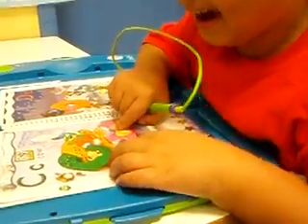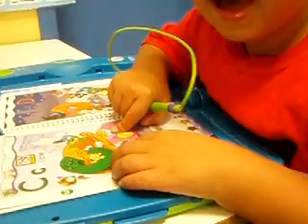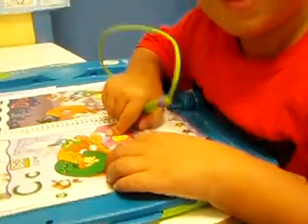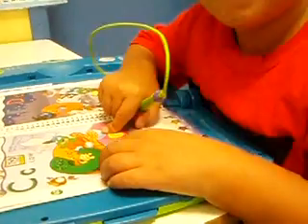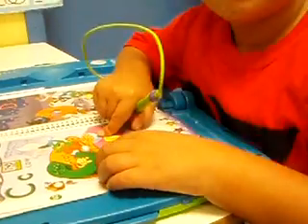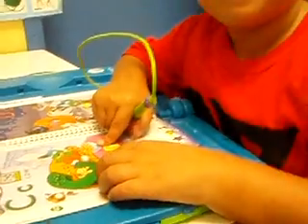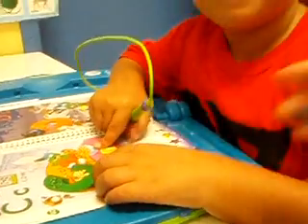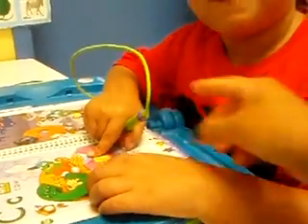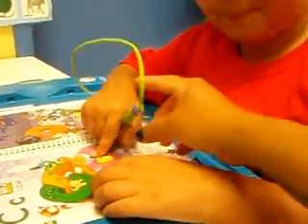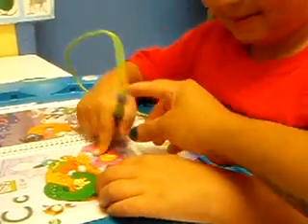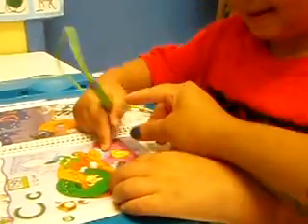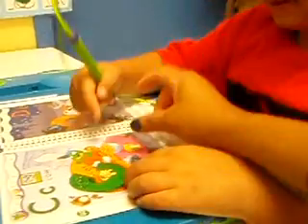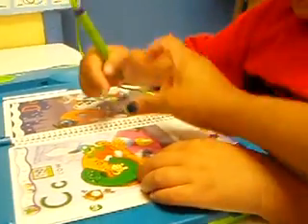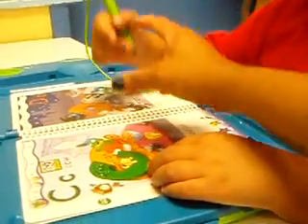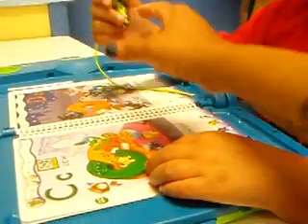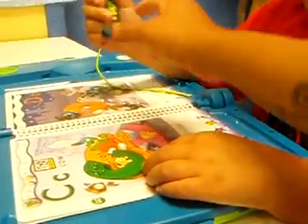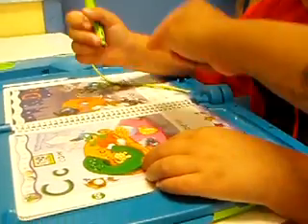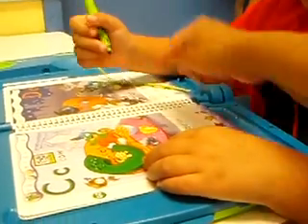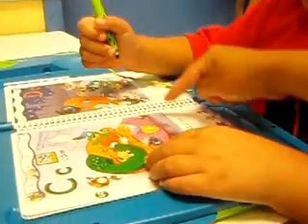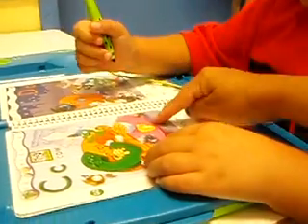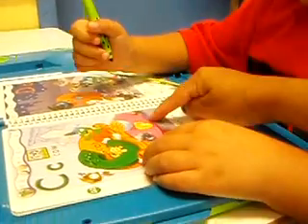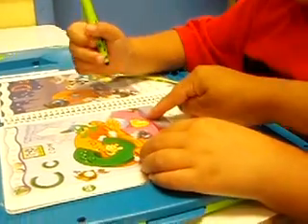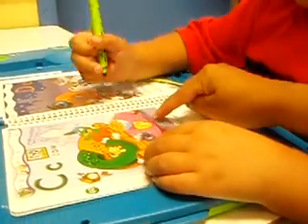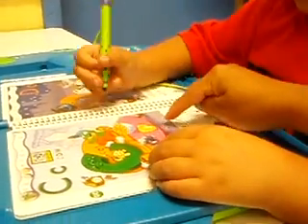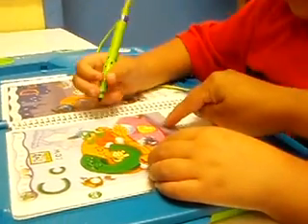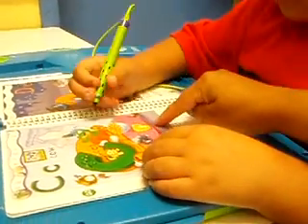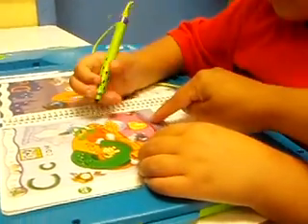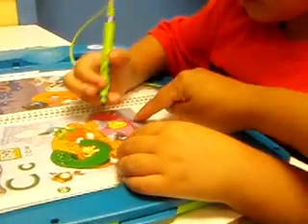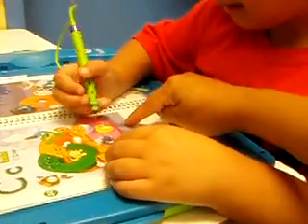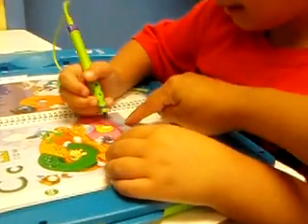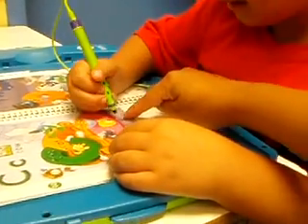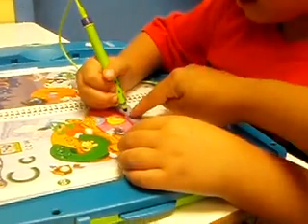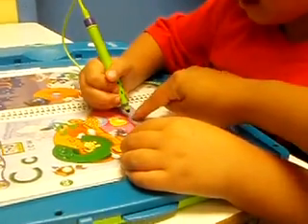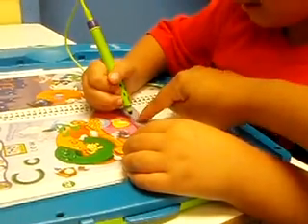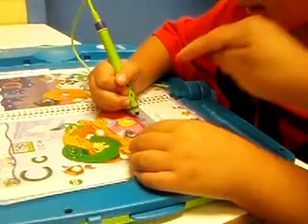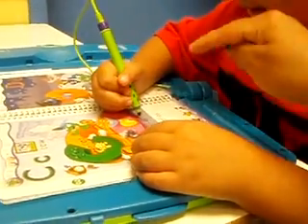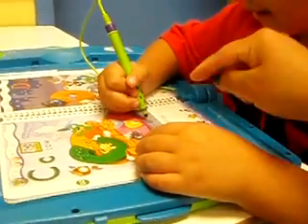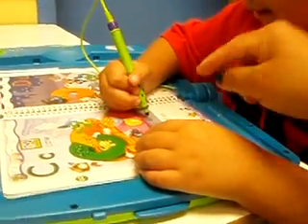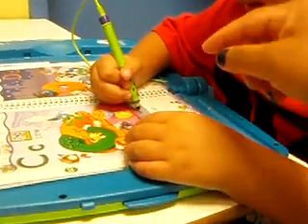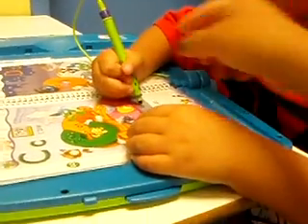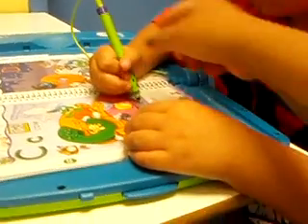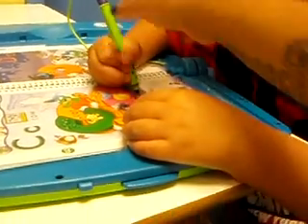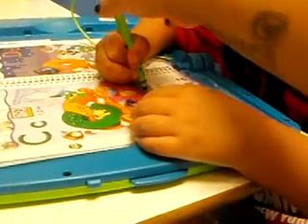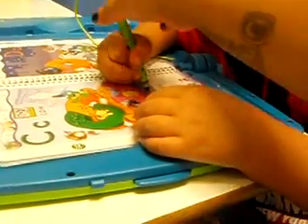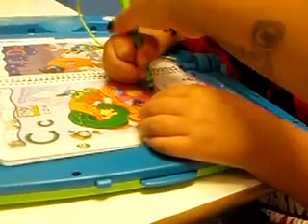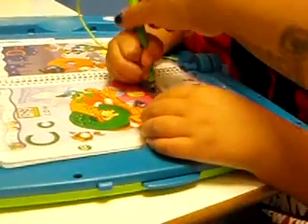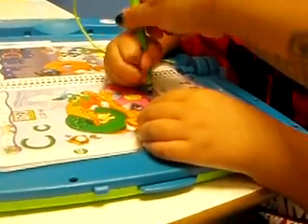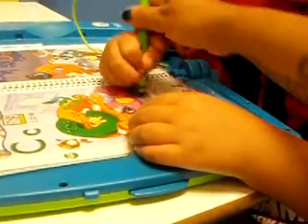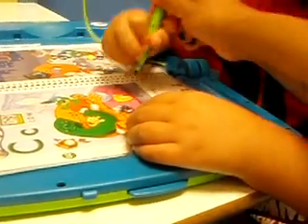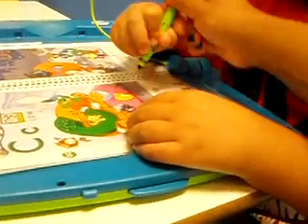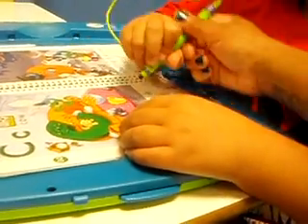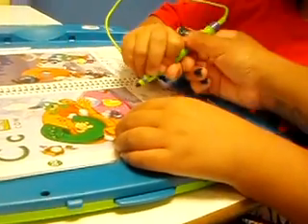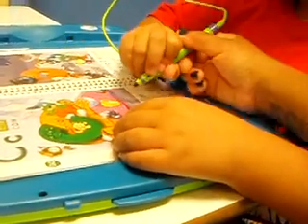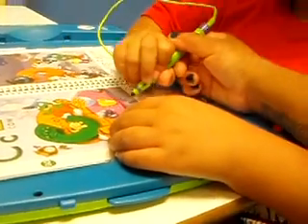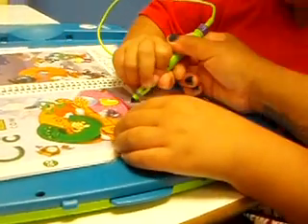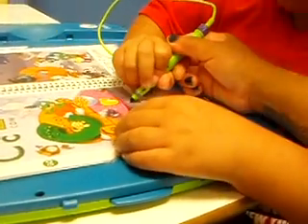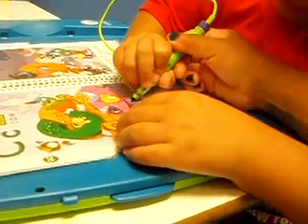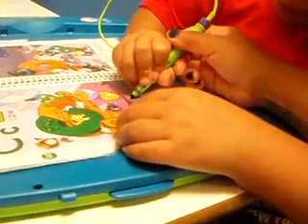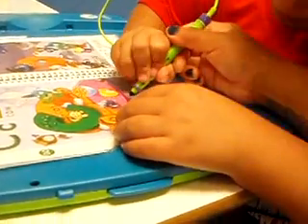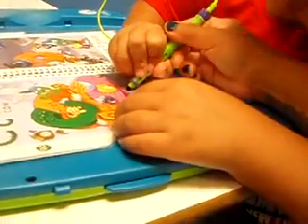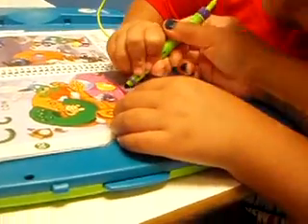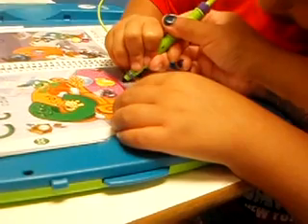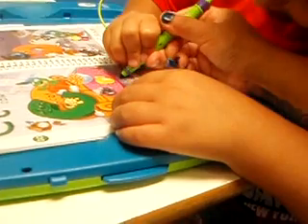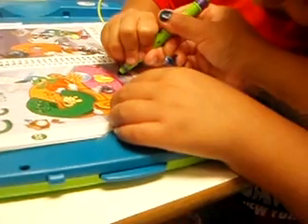Cup. Okay, you use — yeah, pass it, pass it across.